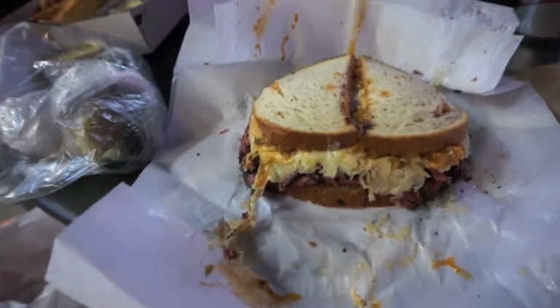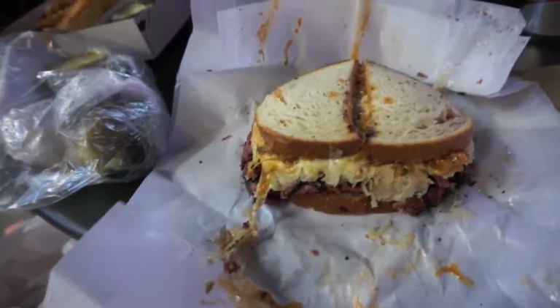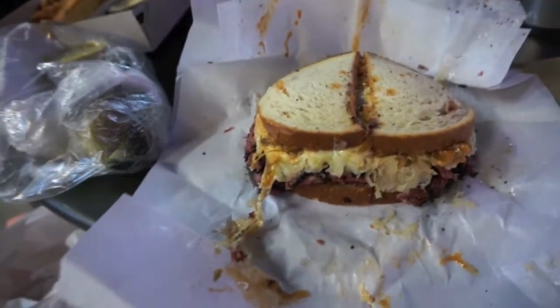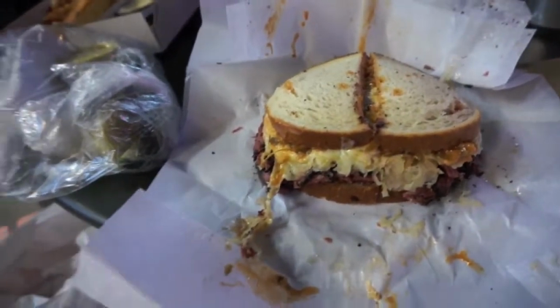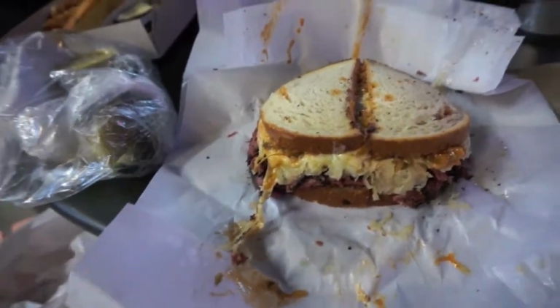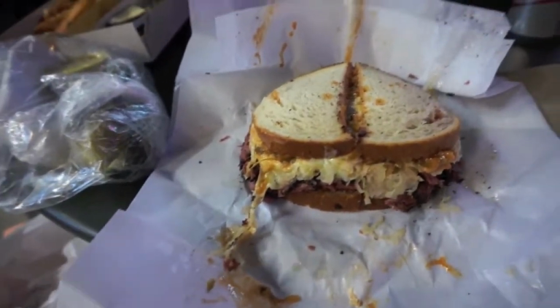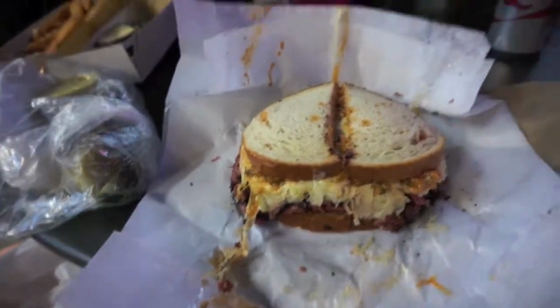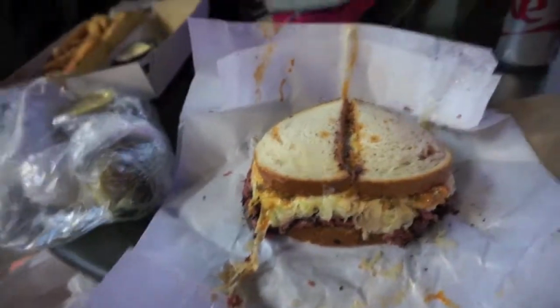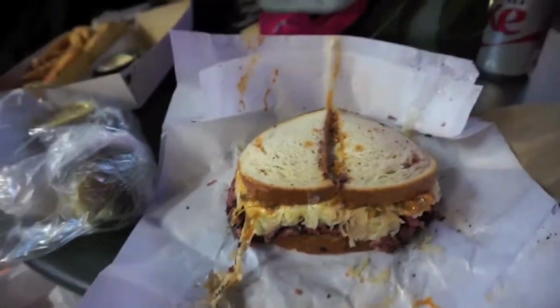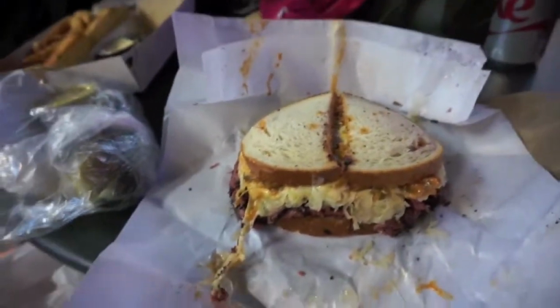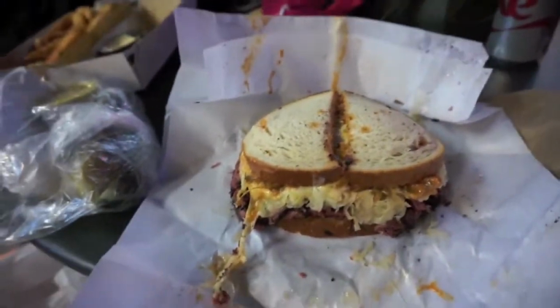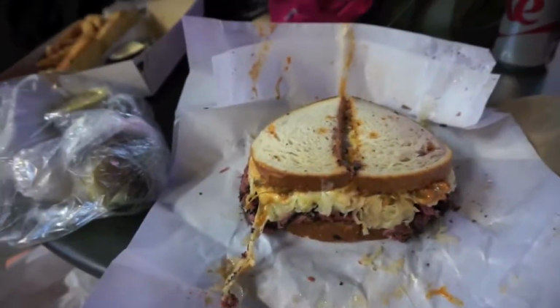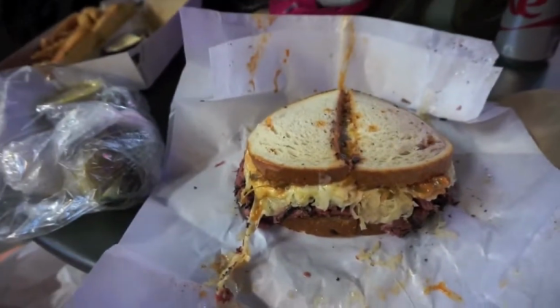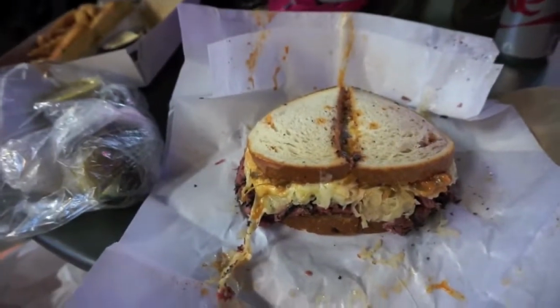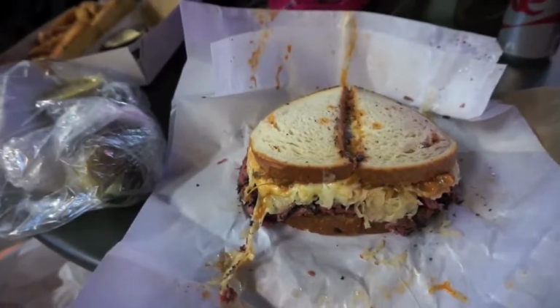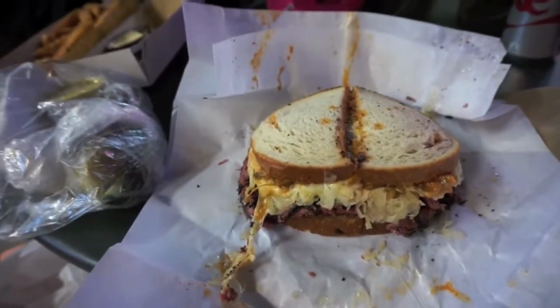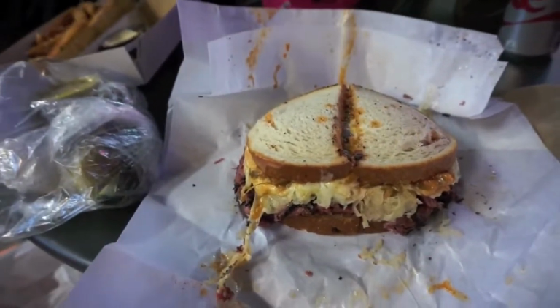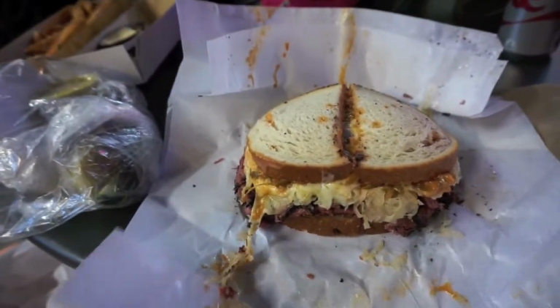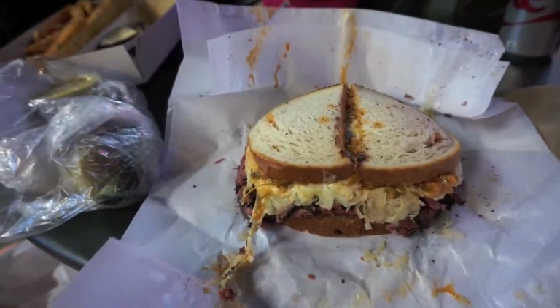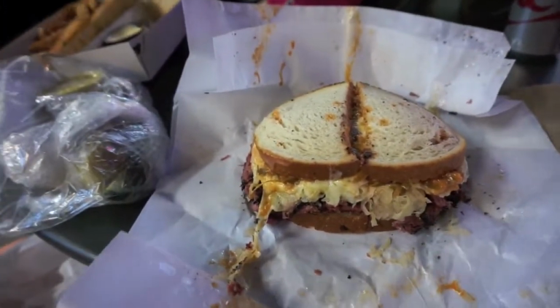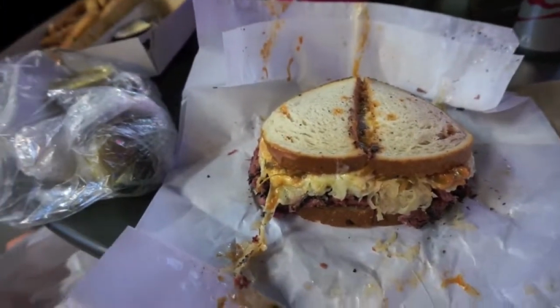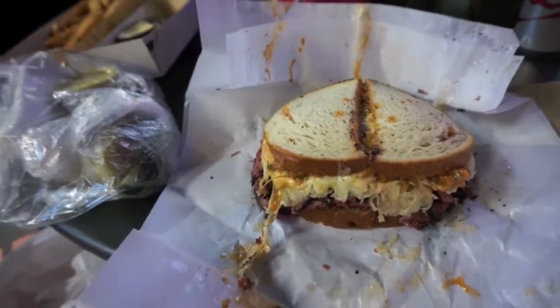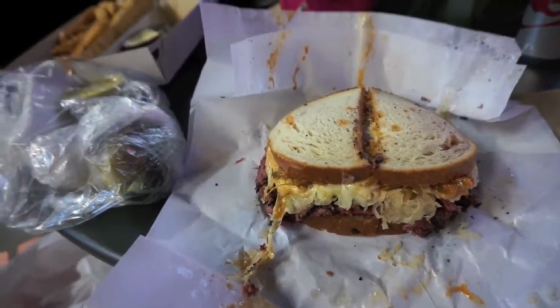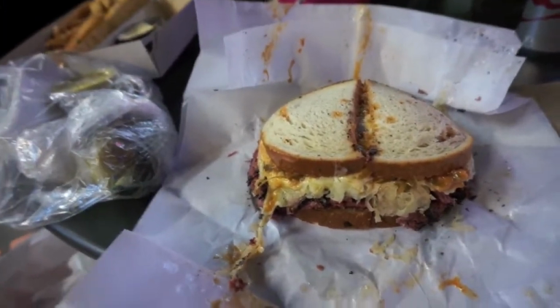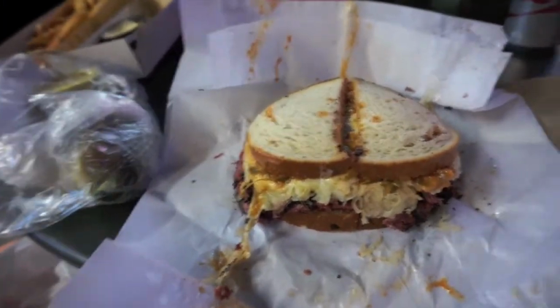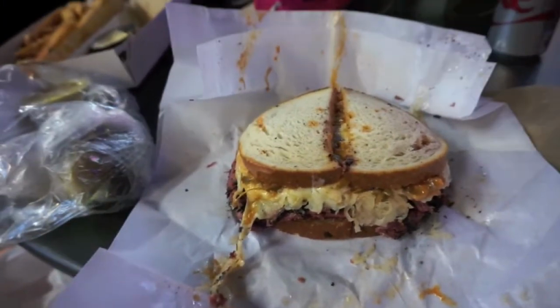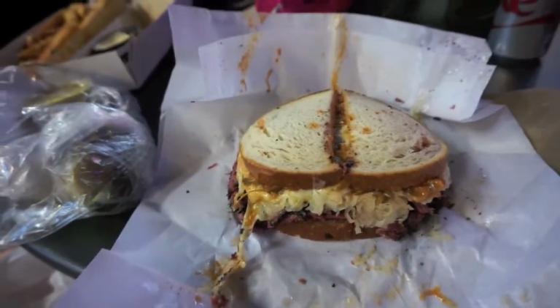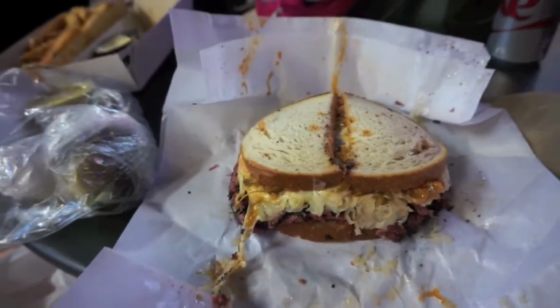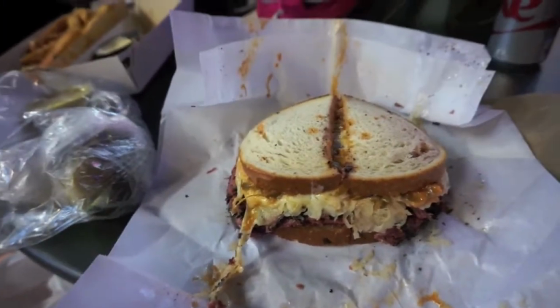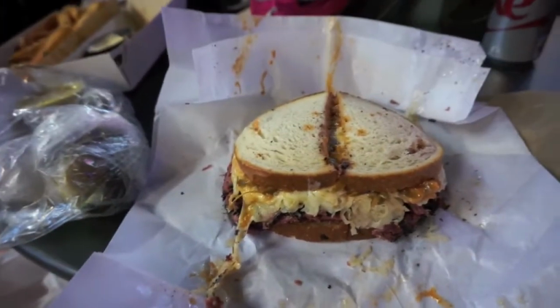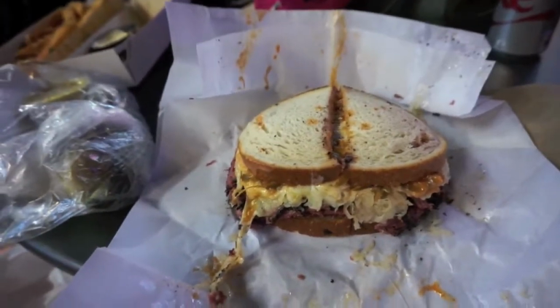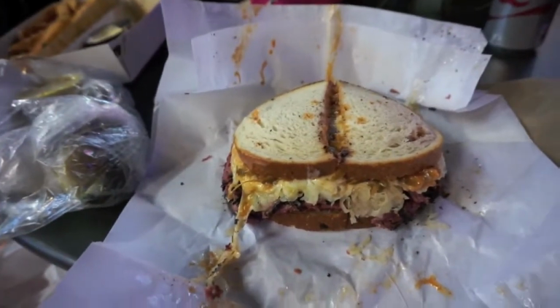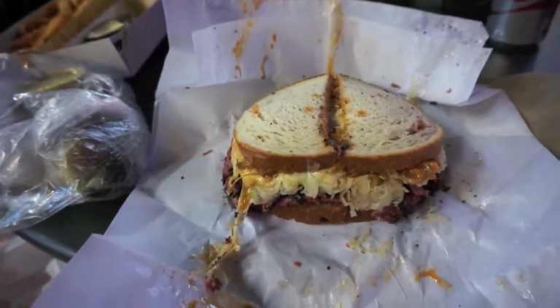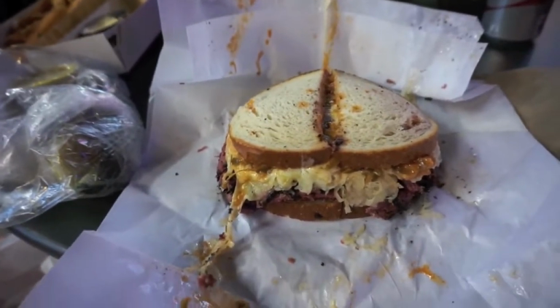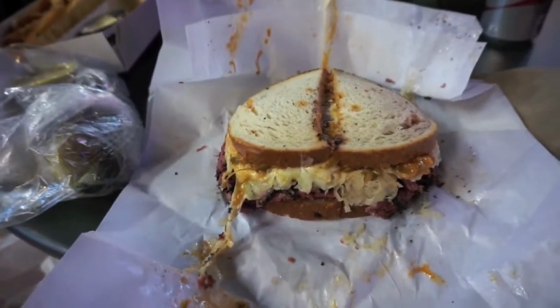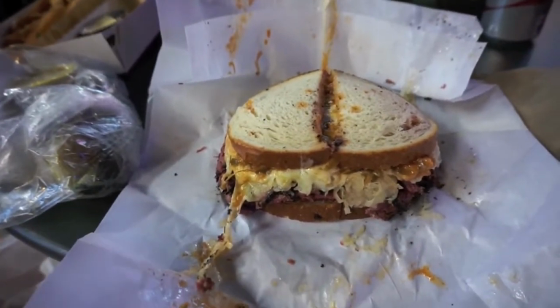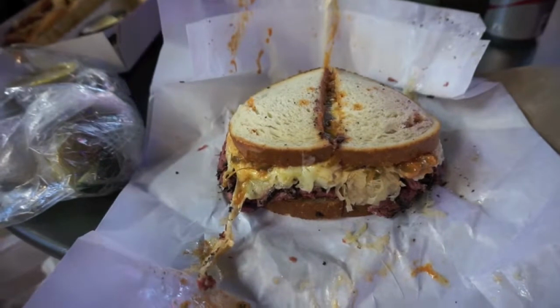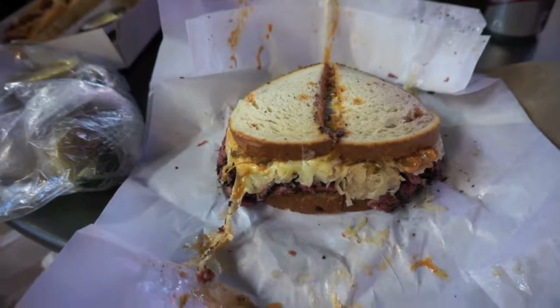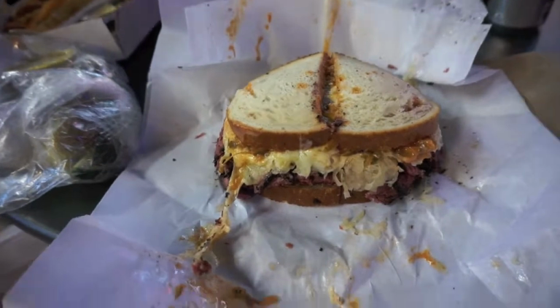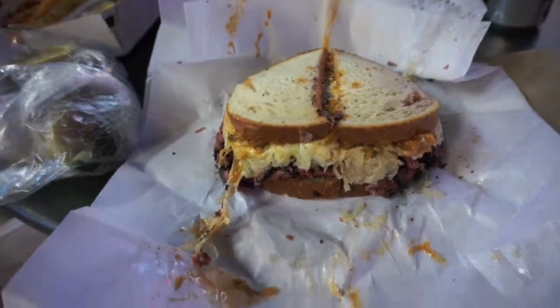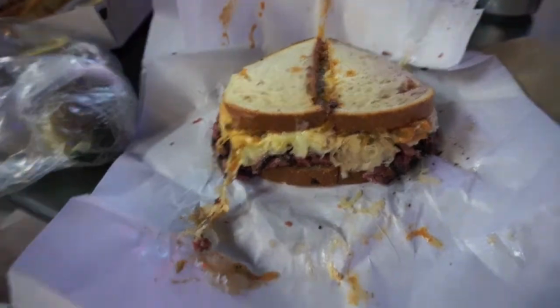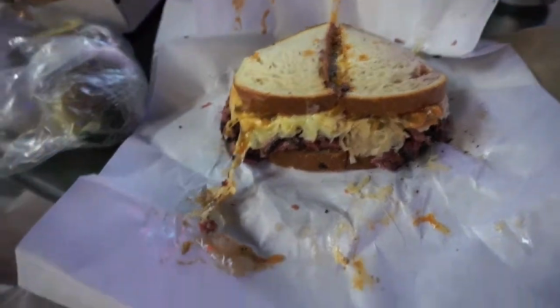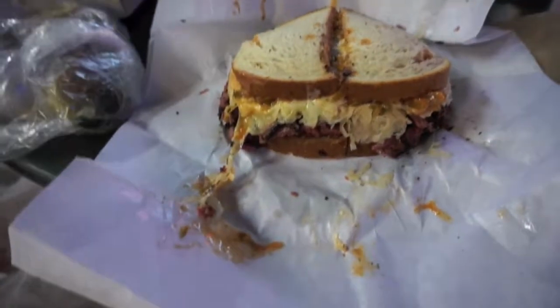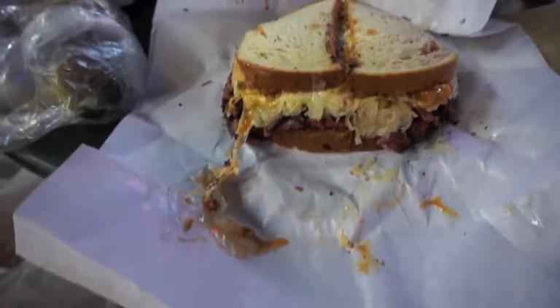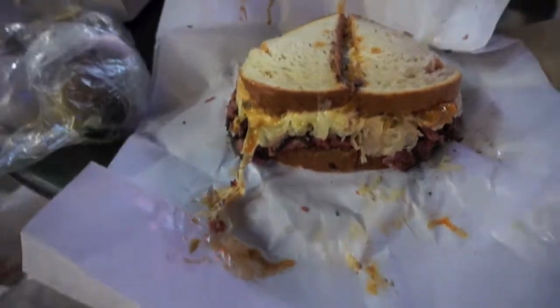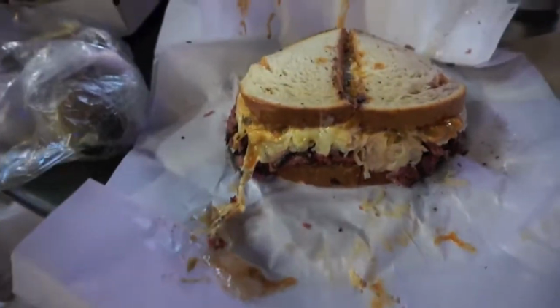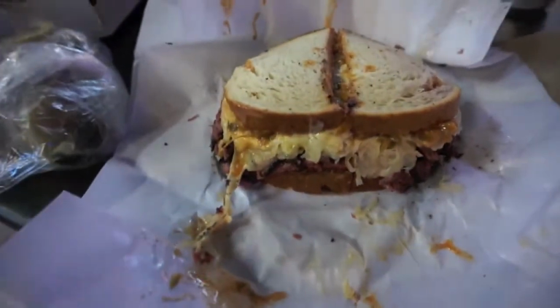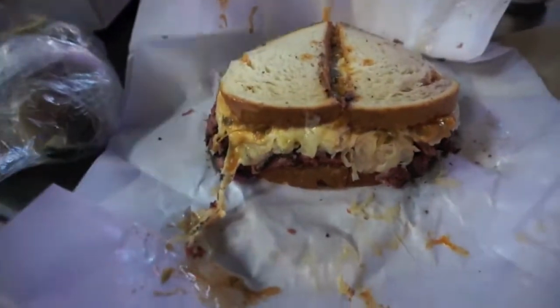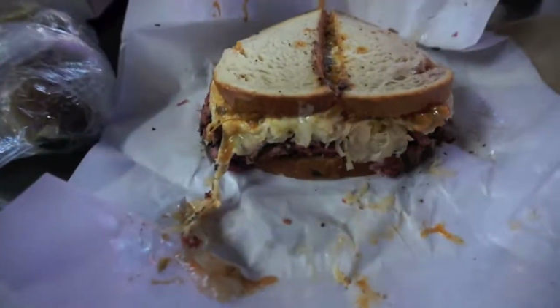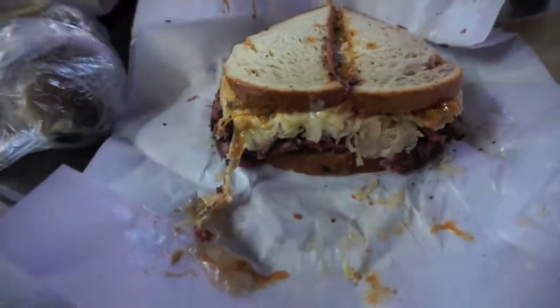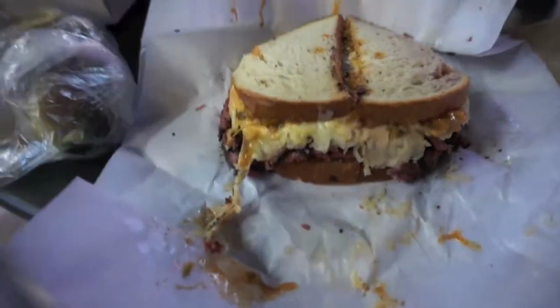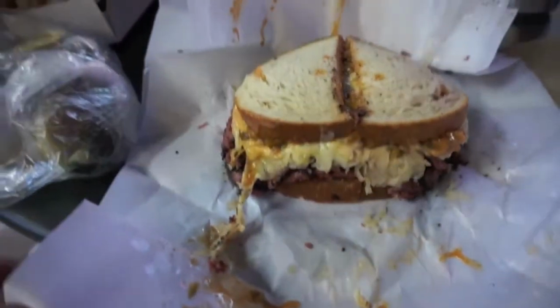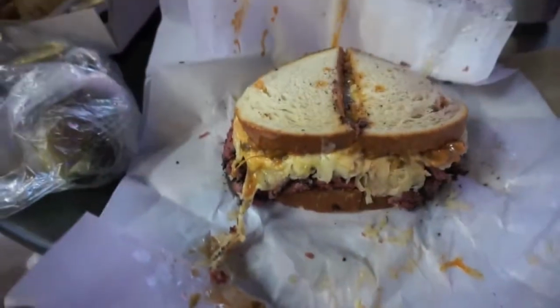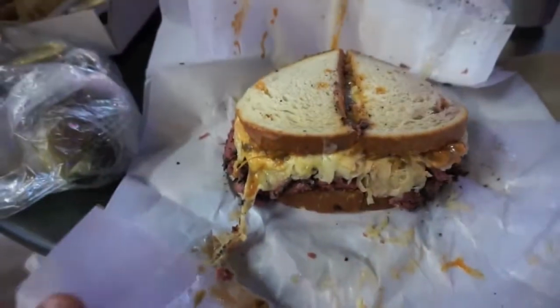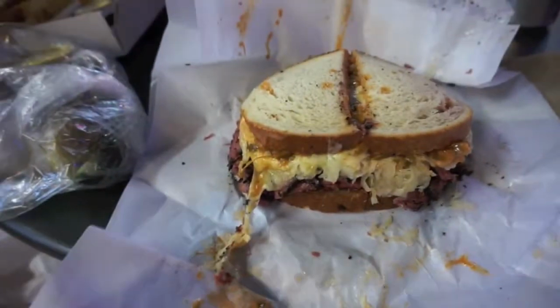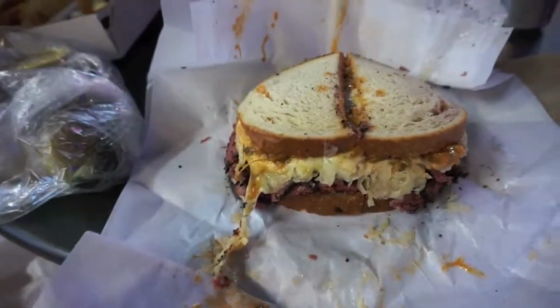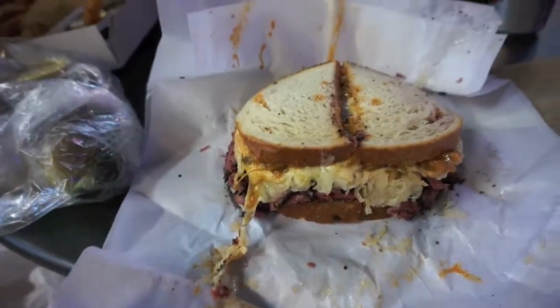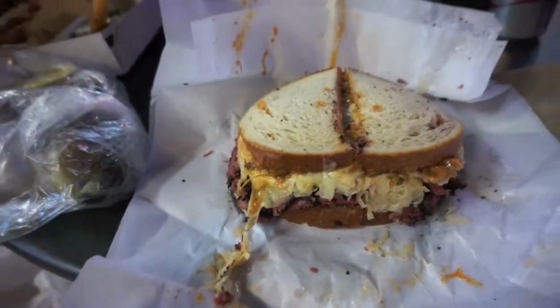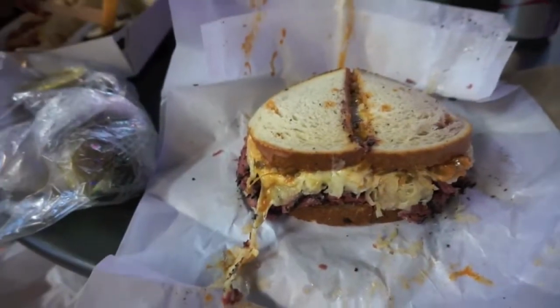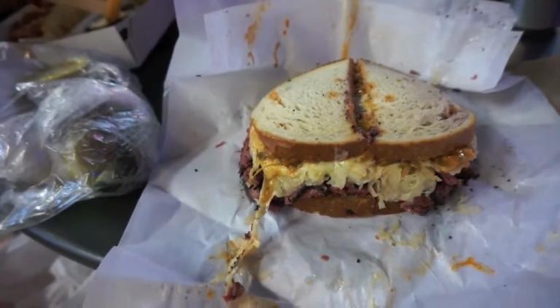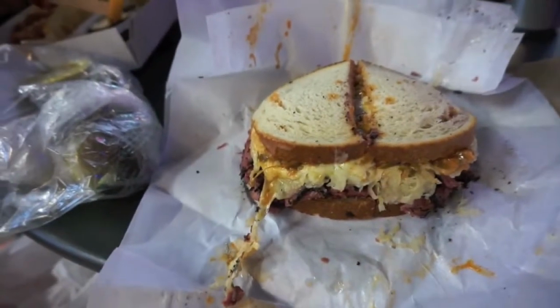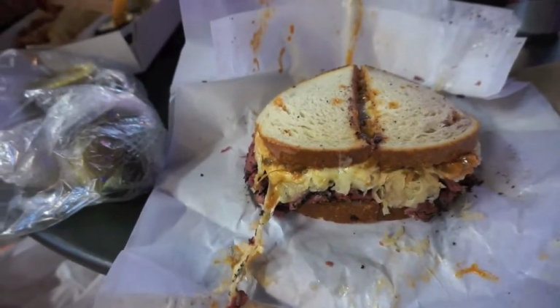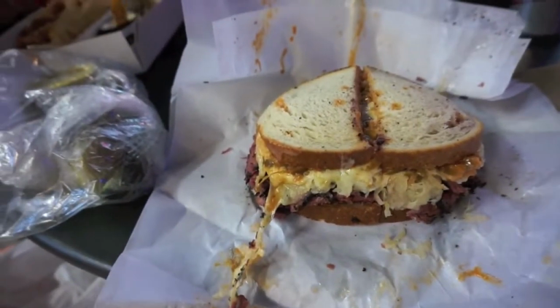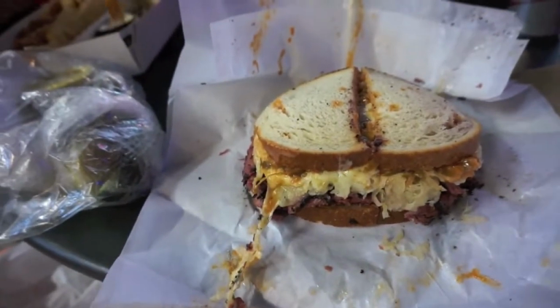Of course I had to go with the Cats Deli — a Ruben Pastrami. Let's try and tackle this monster now.